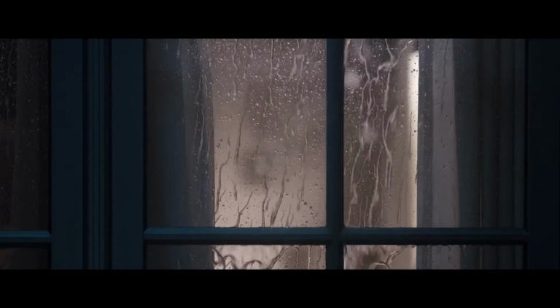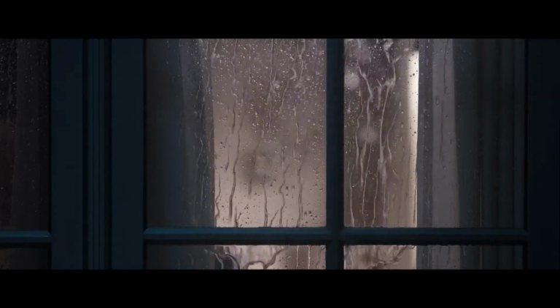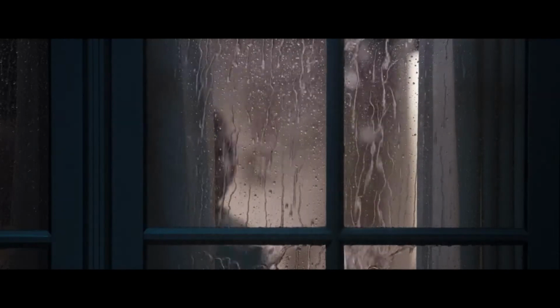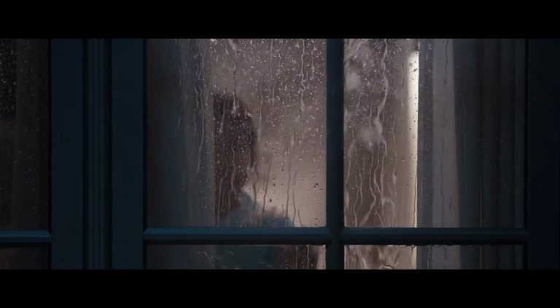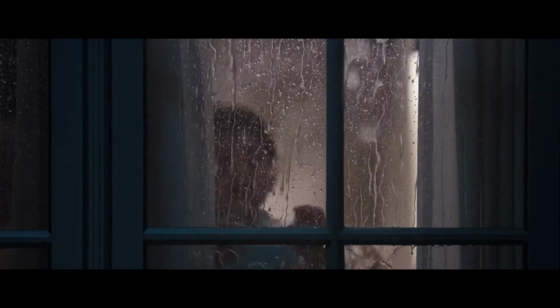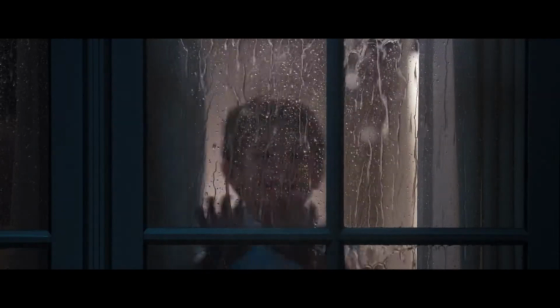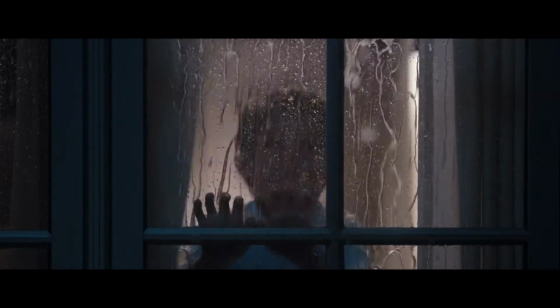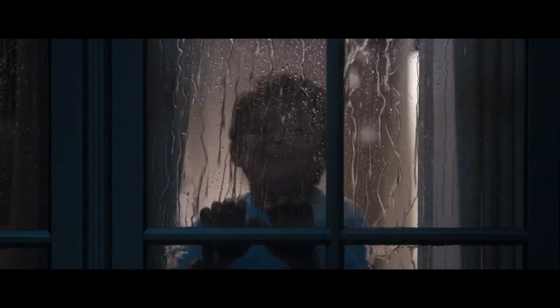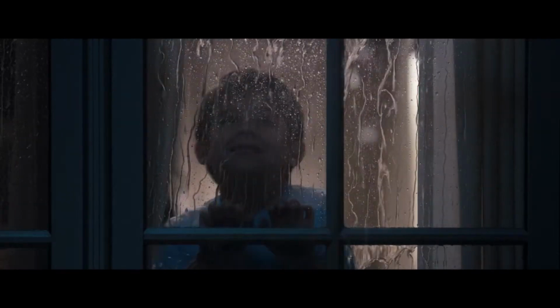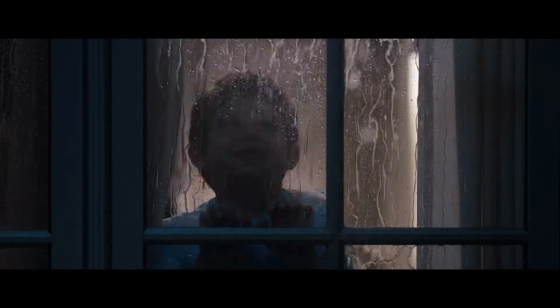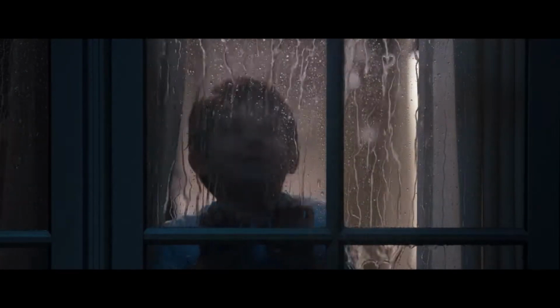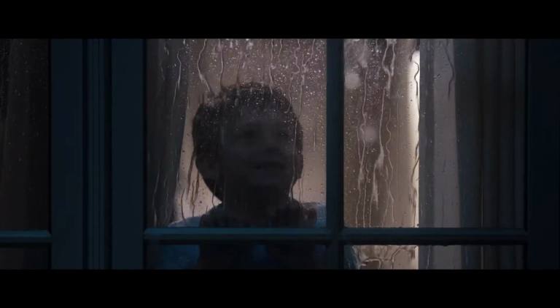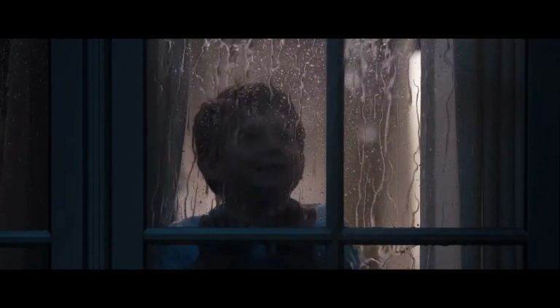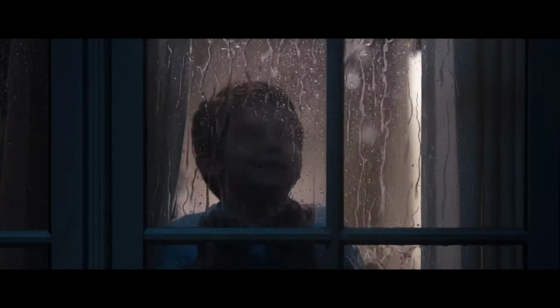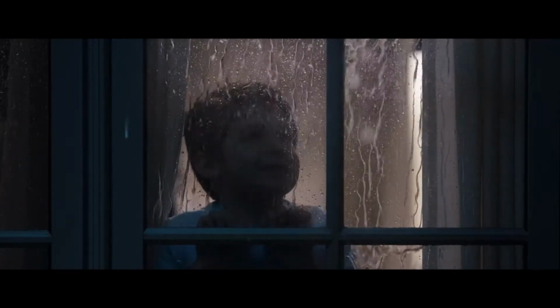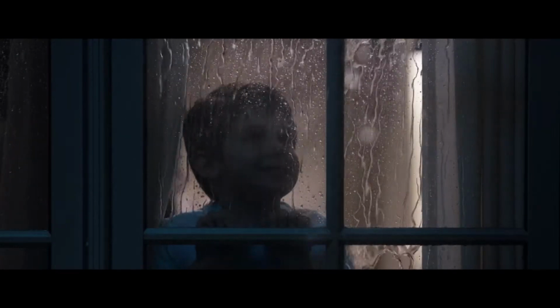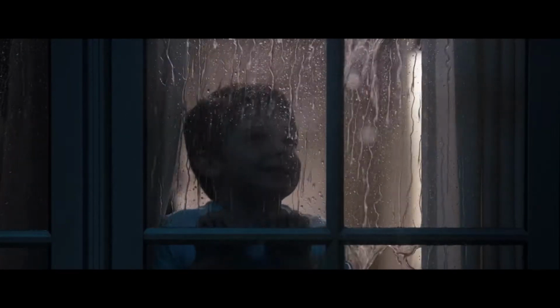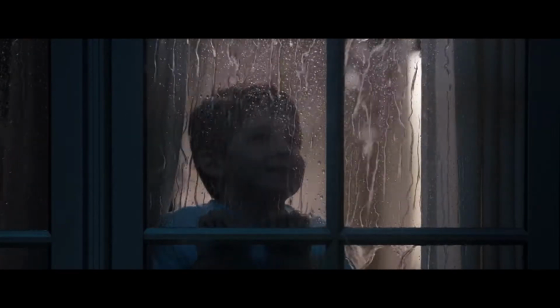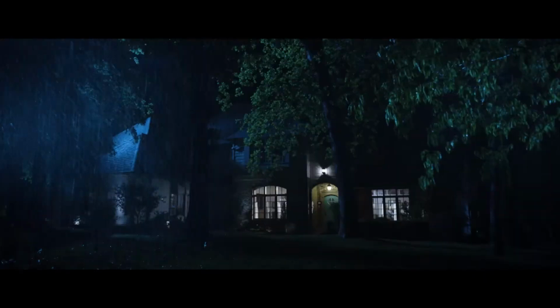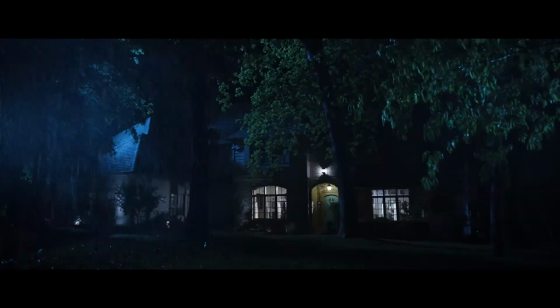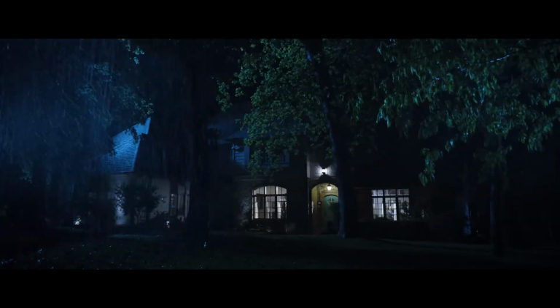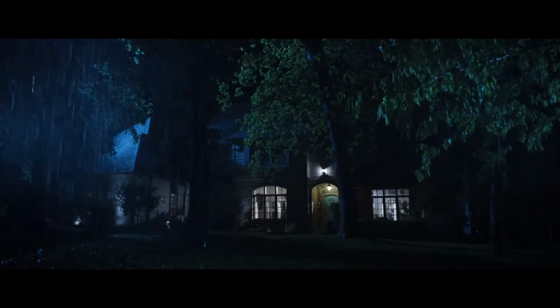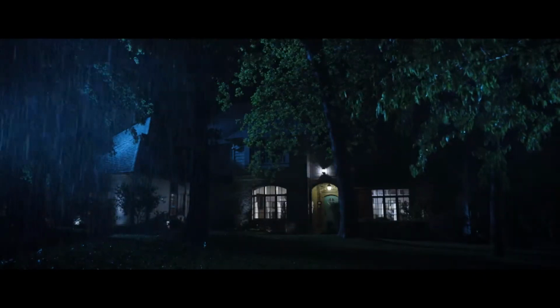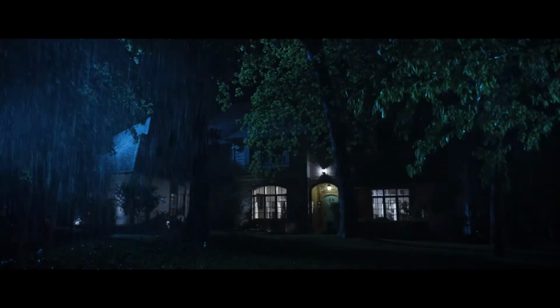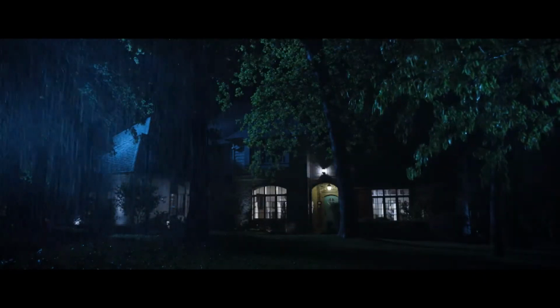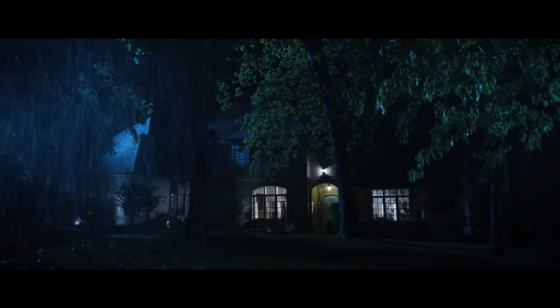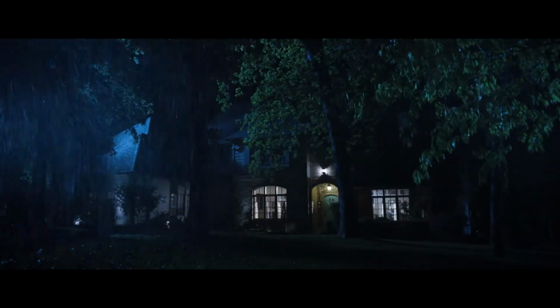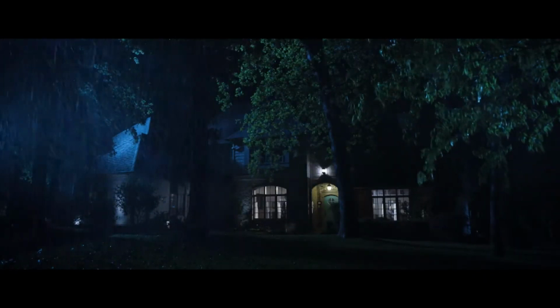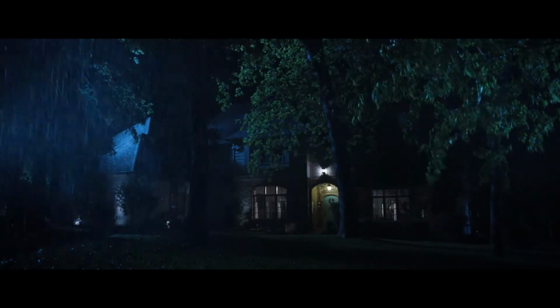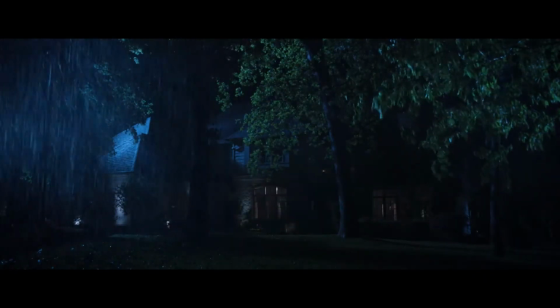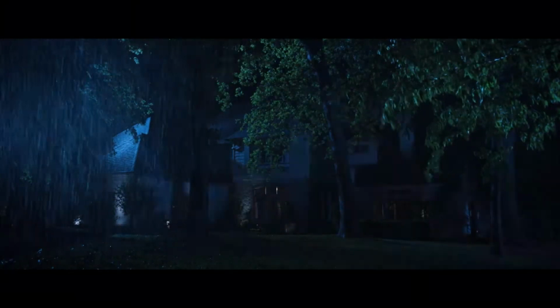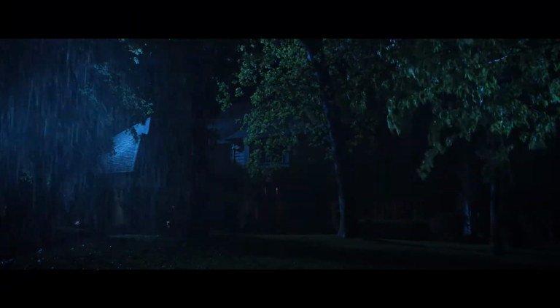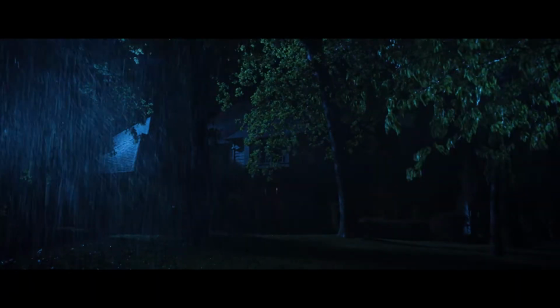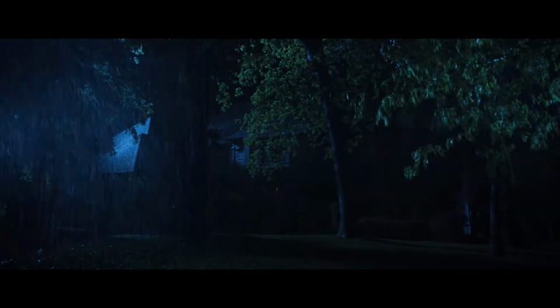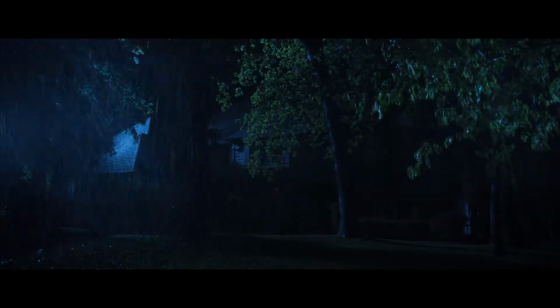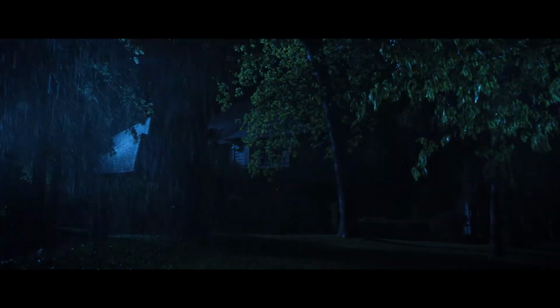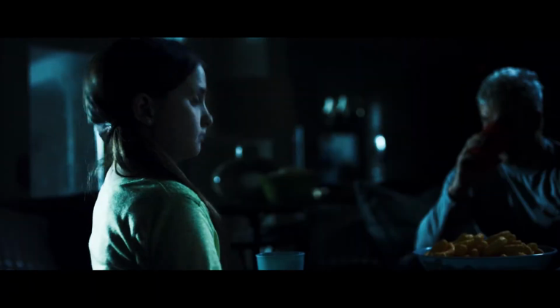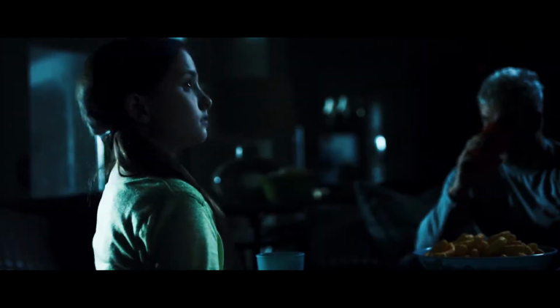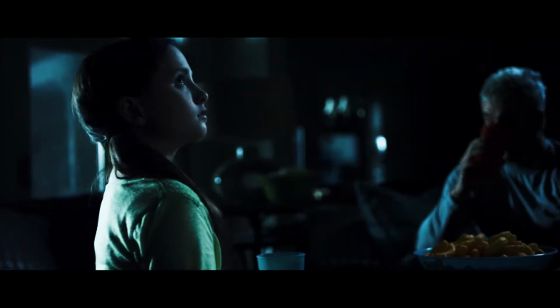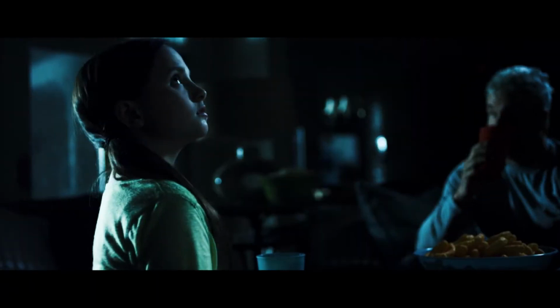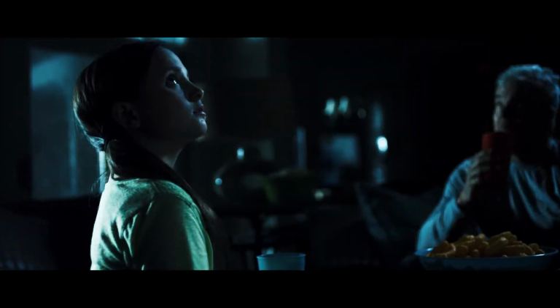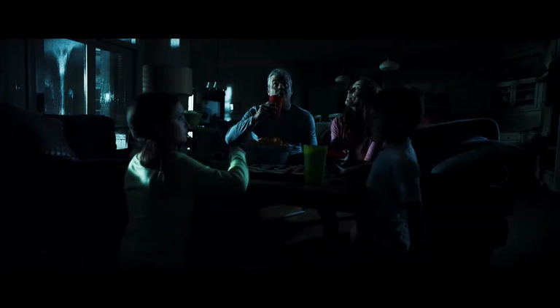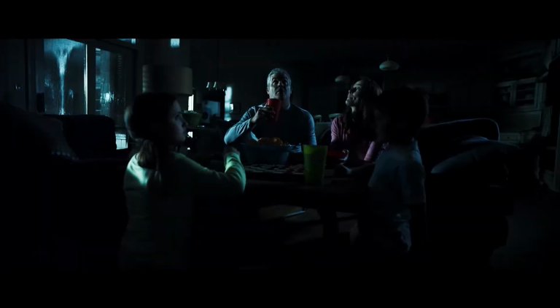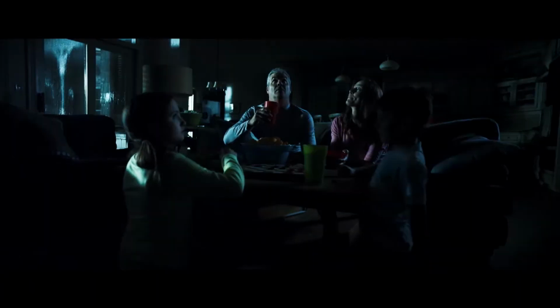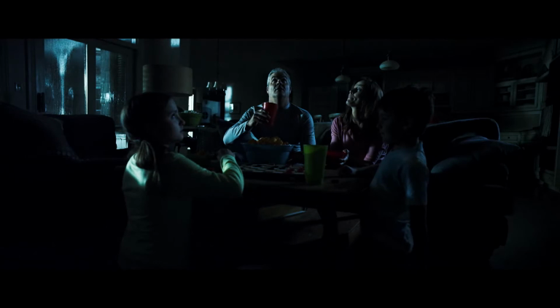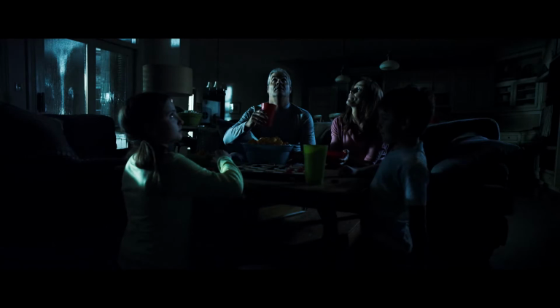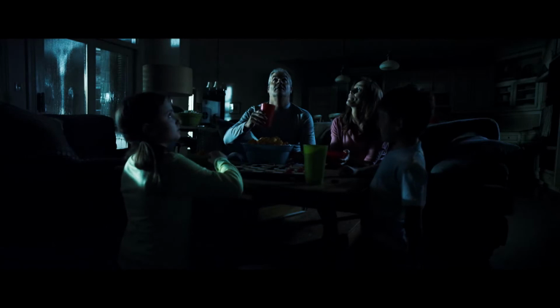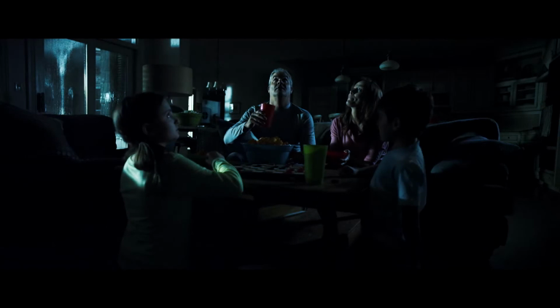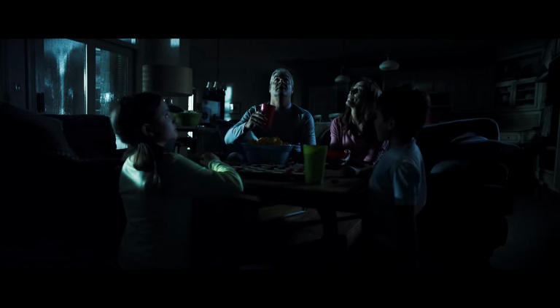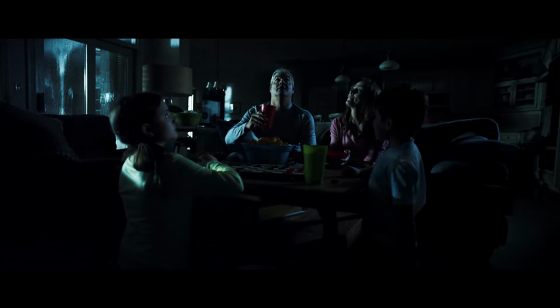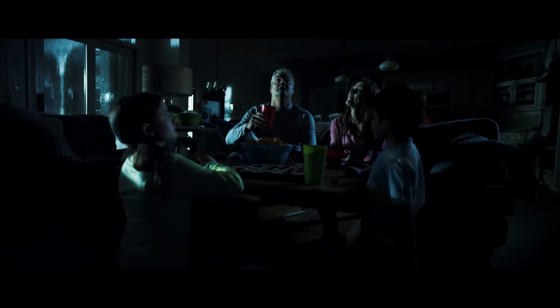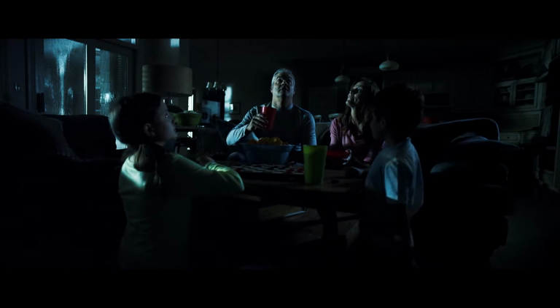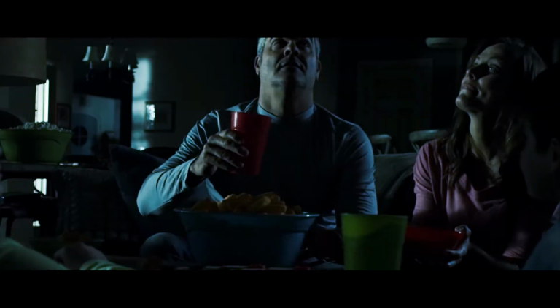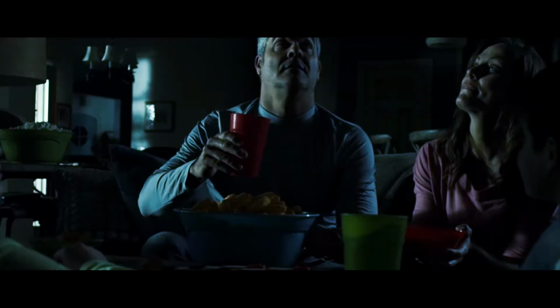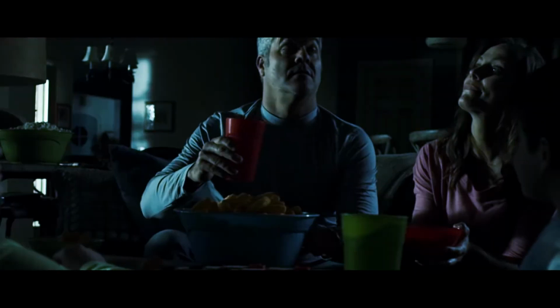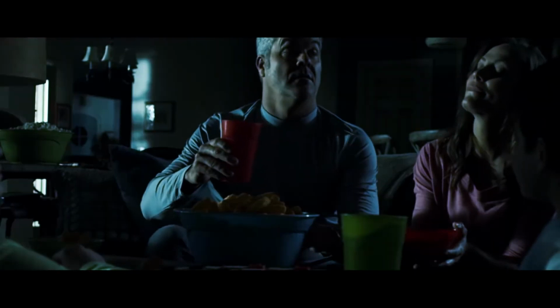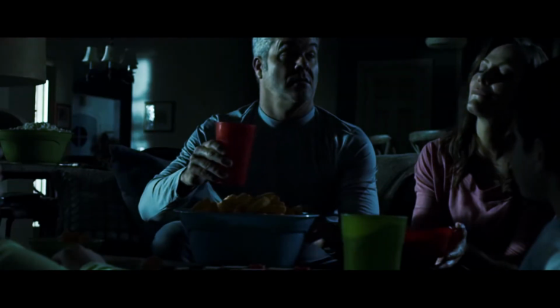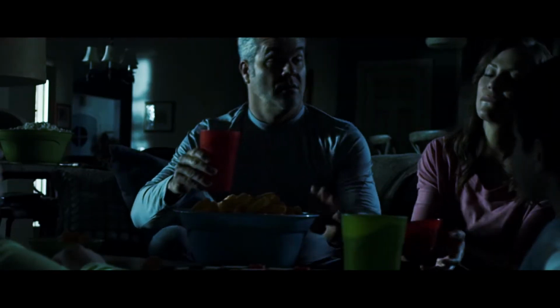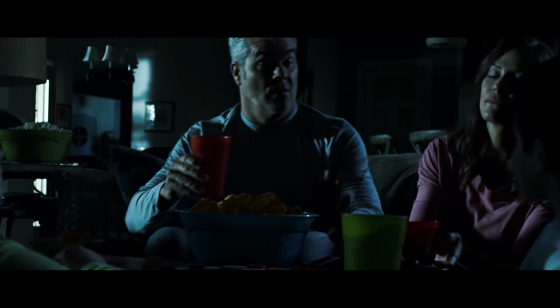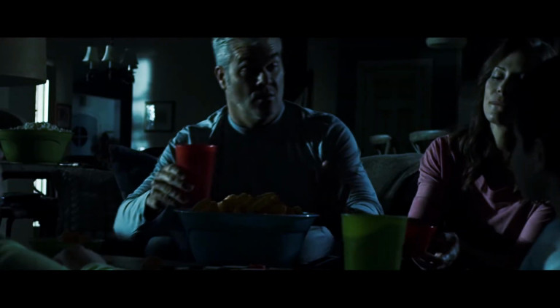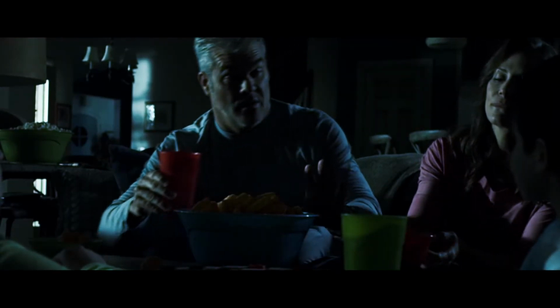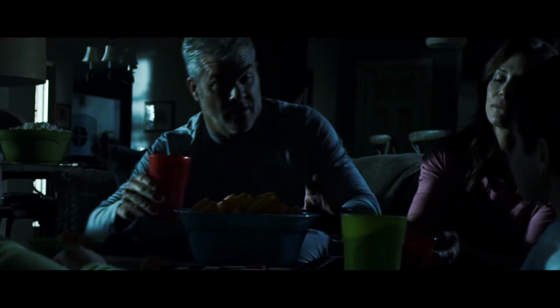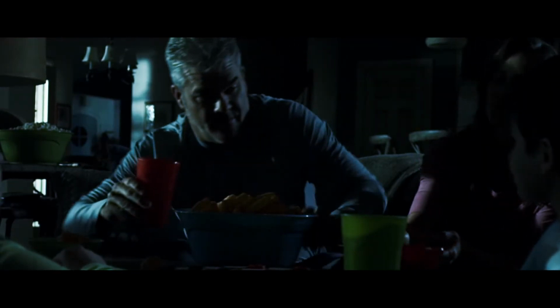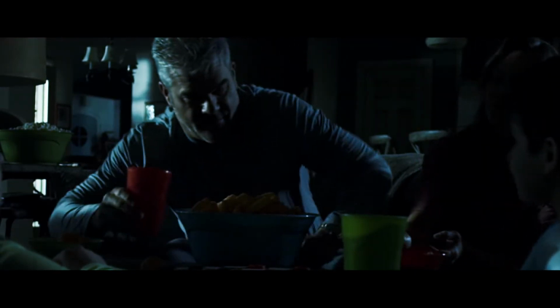You never know when the power may fail and leave you with darkness. When it does, a flashlight isn't enough. You need a Streamlight.